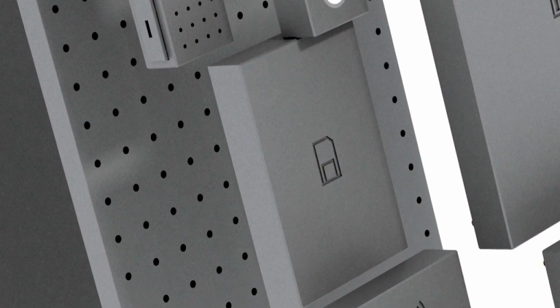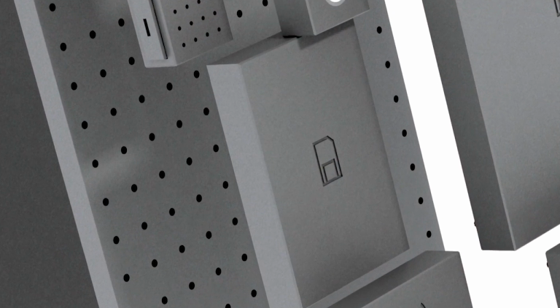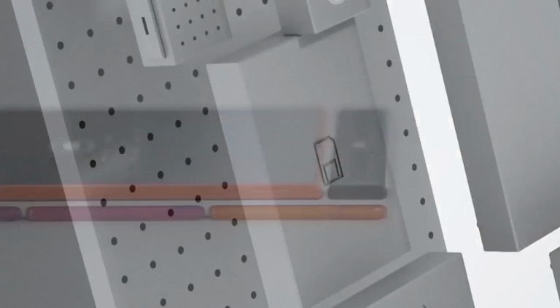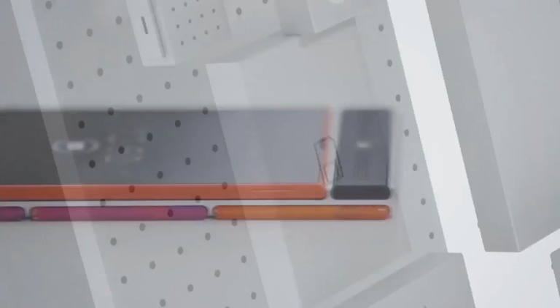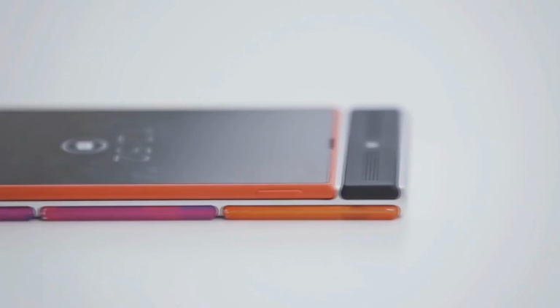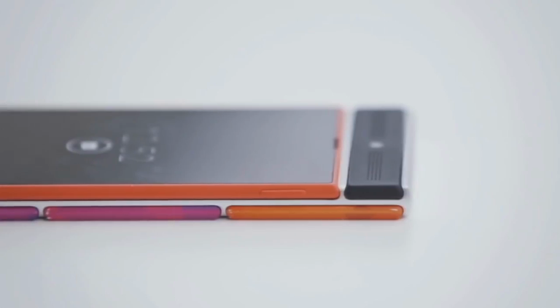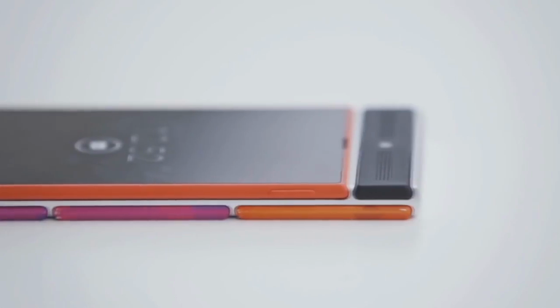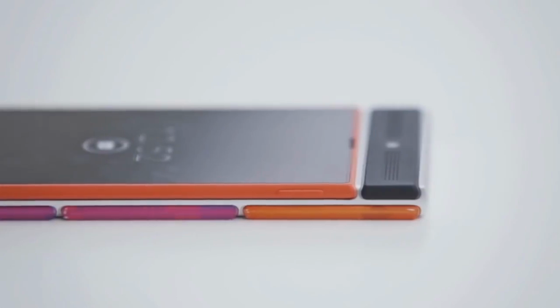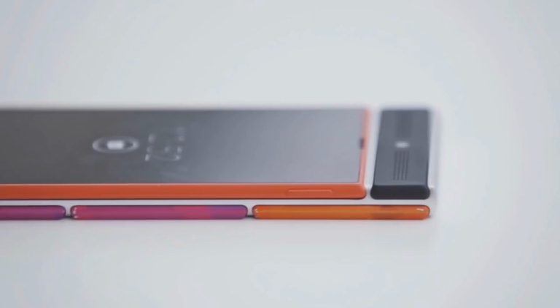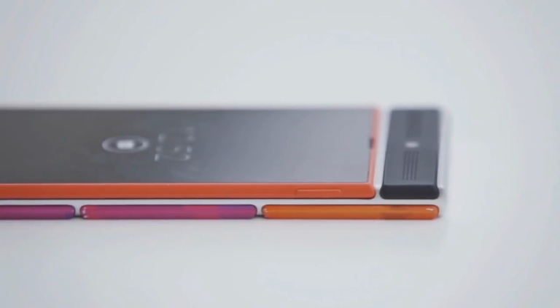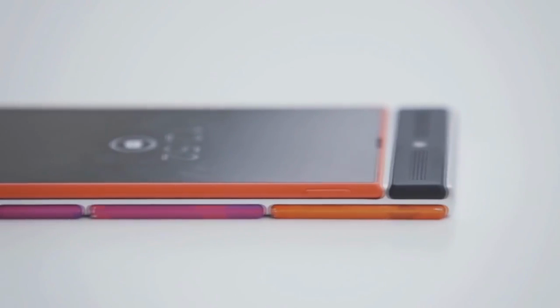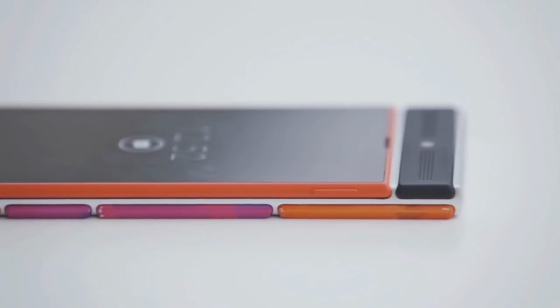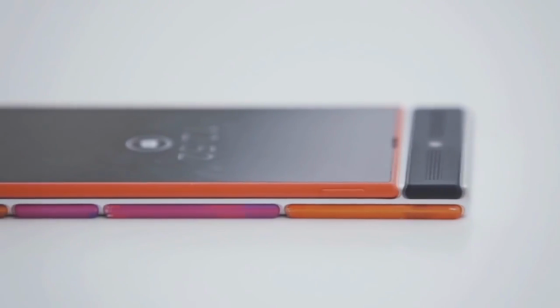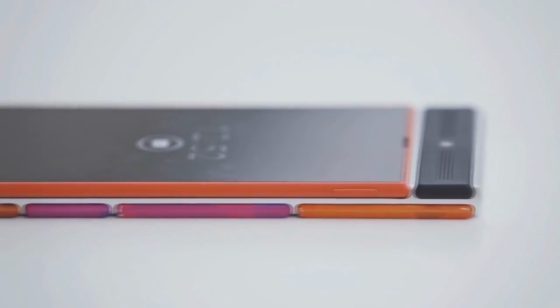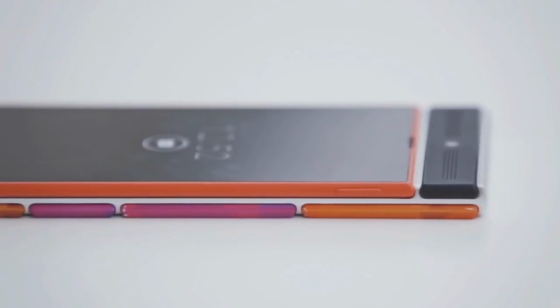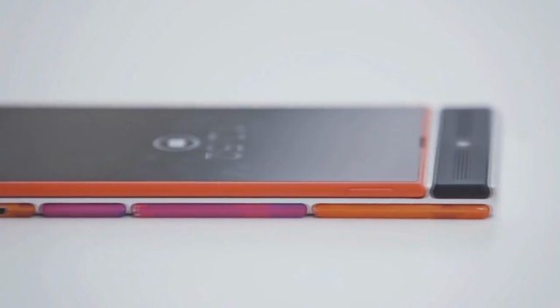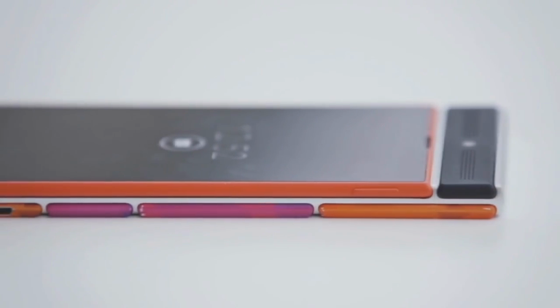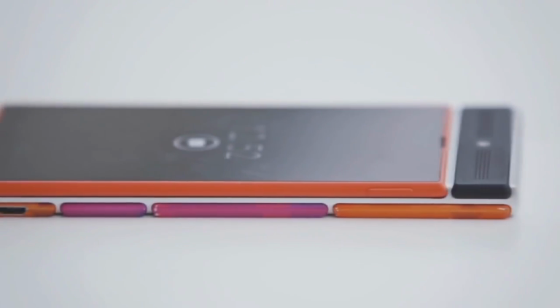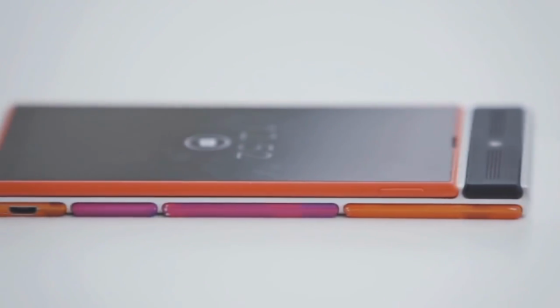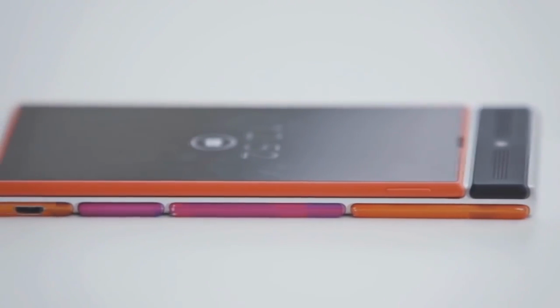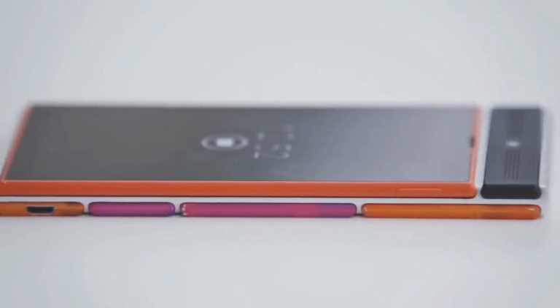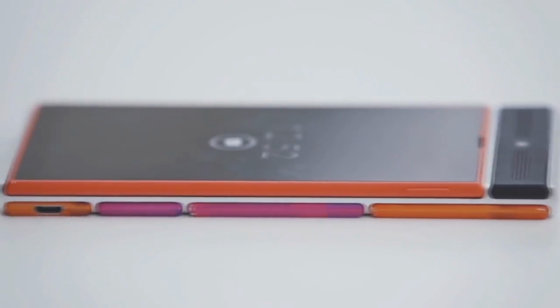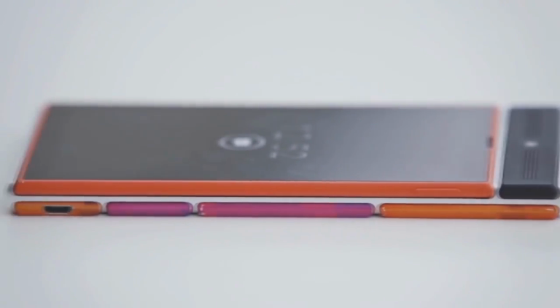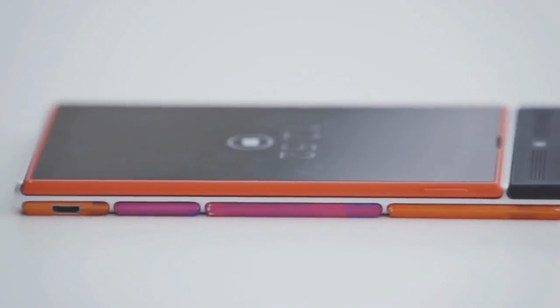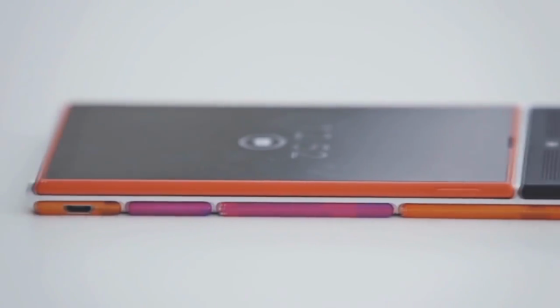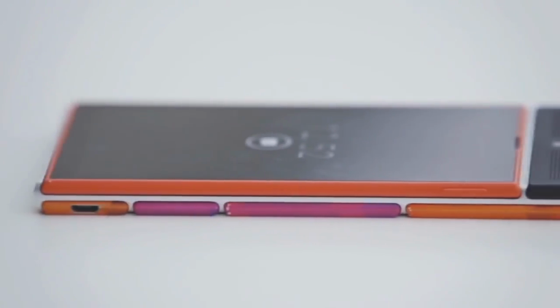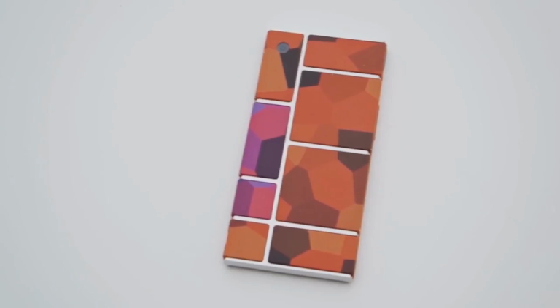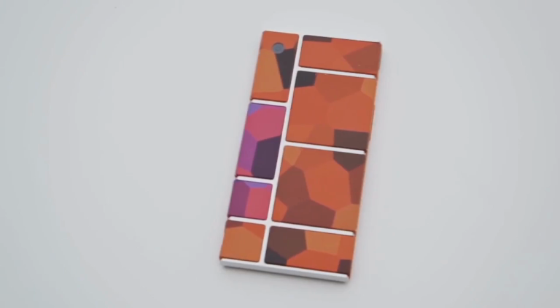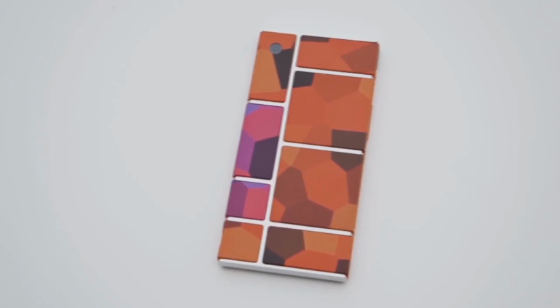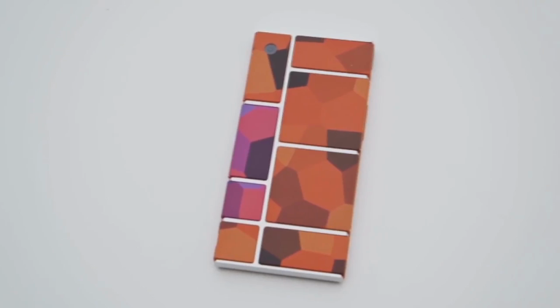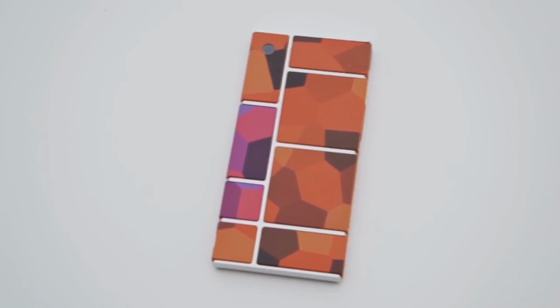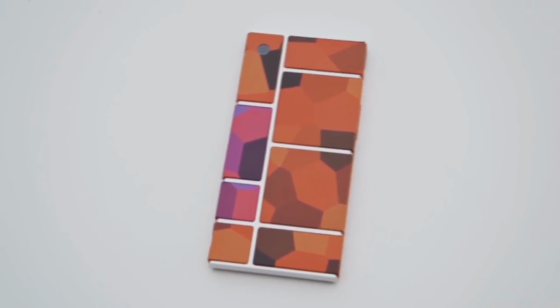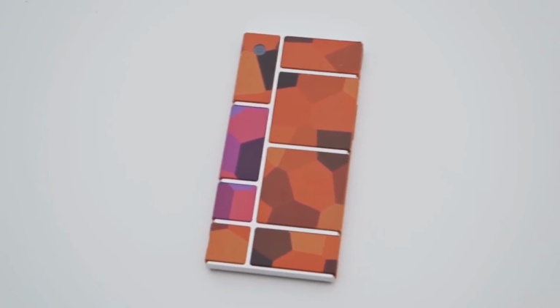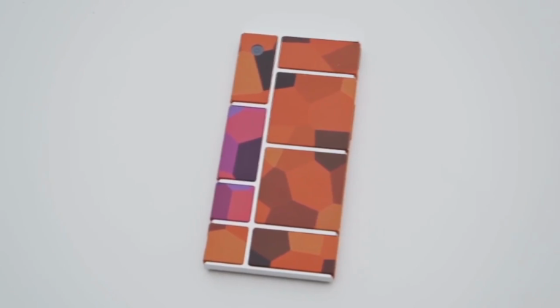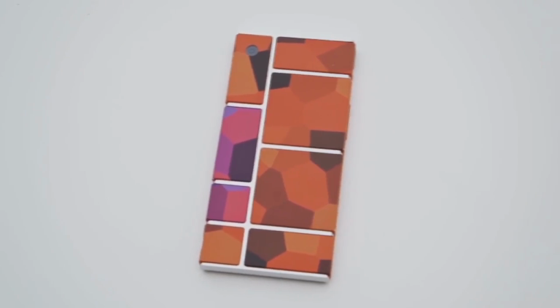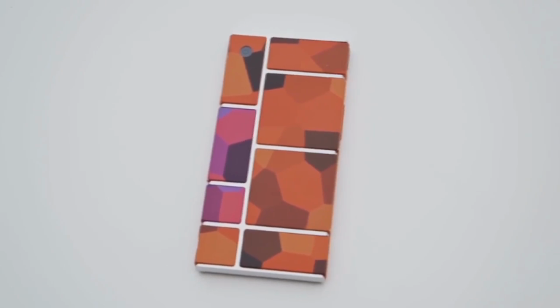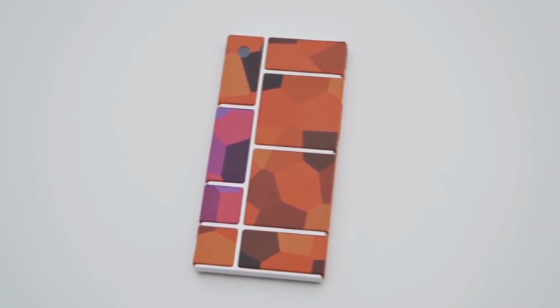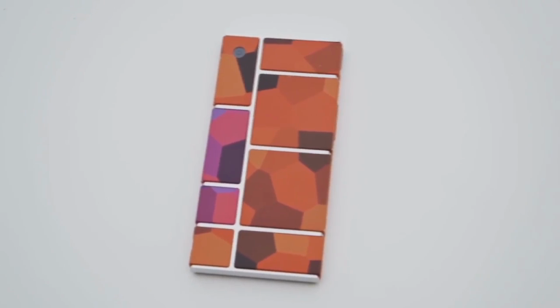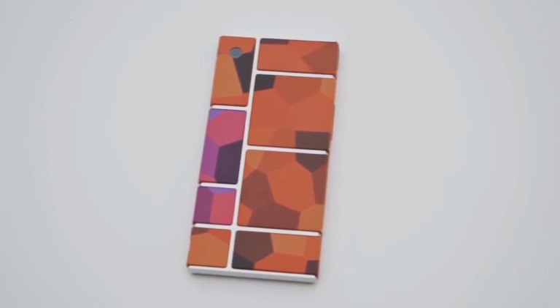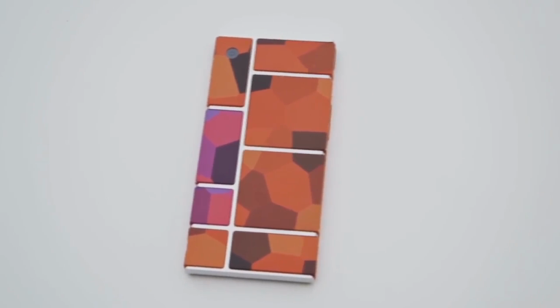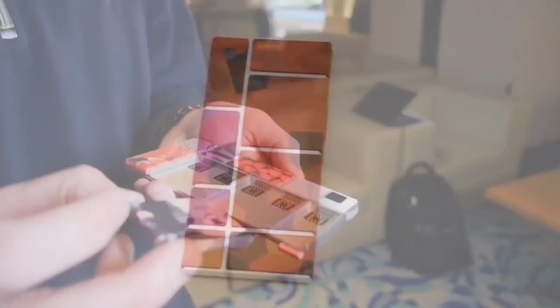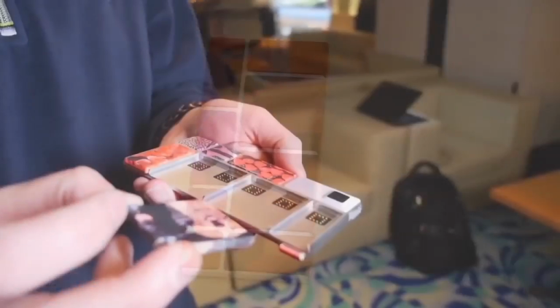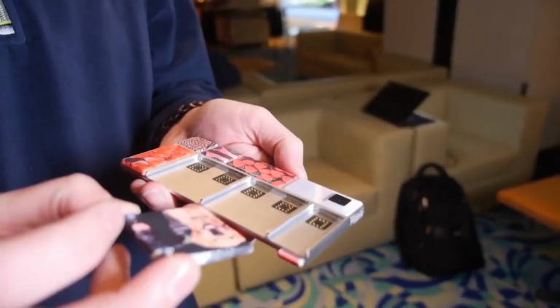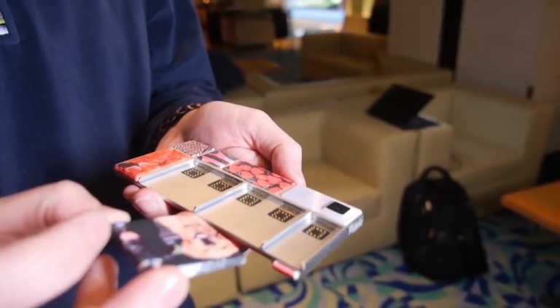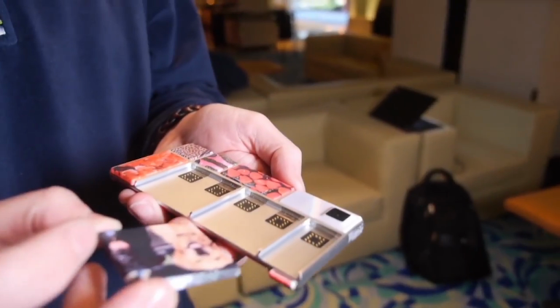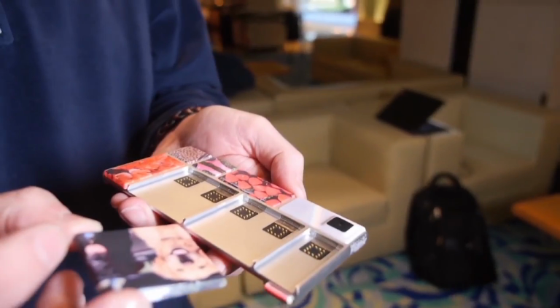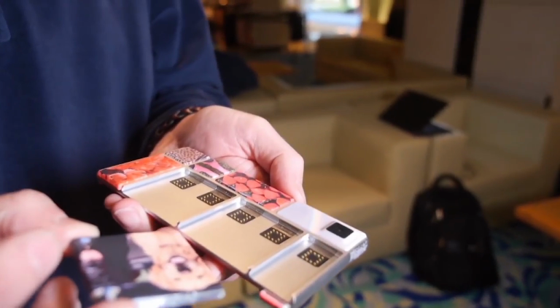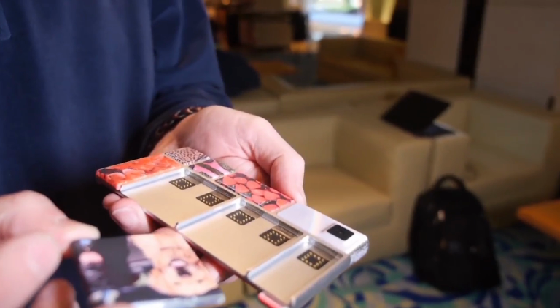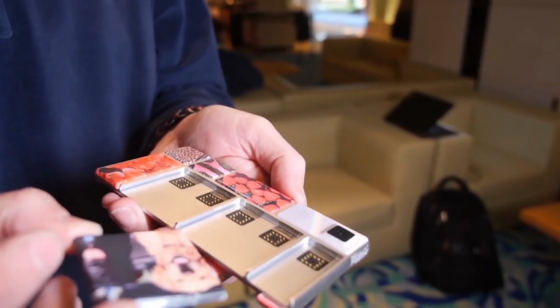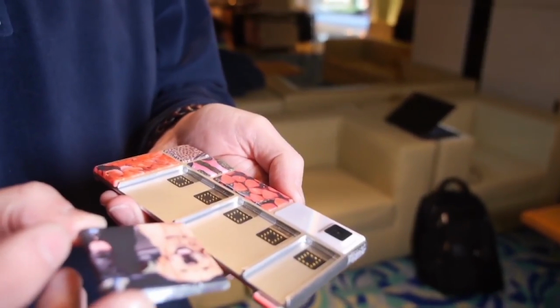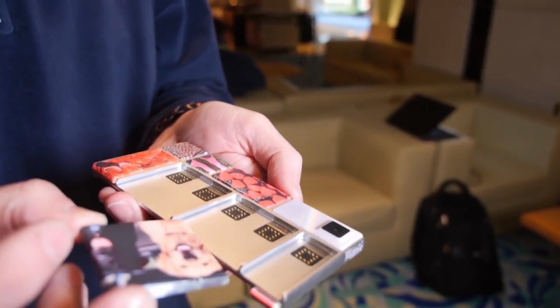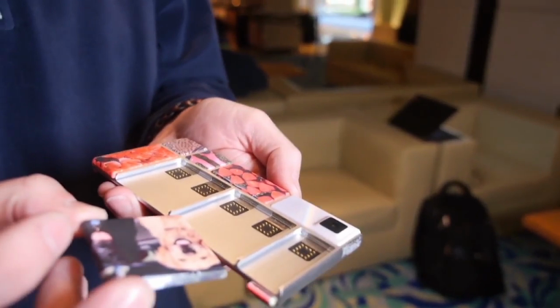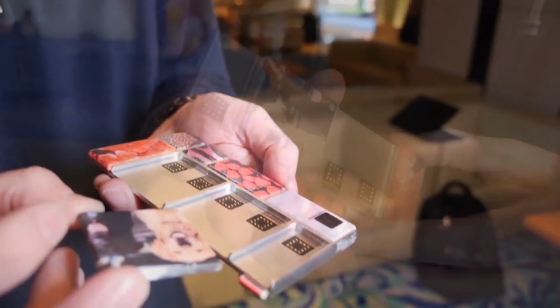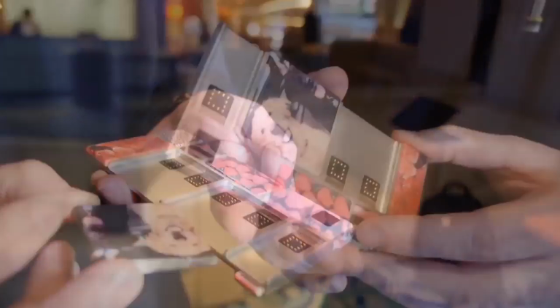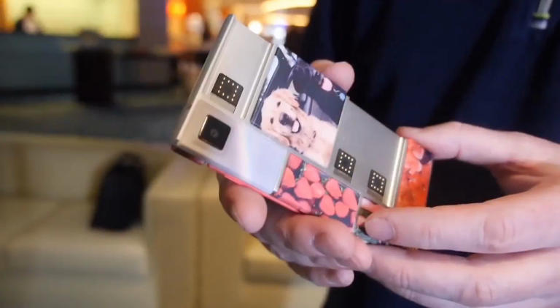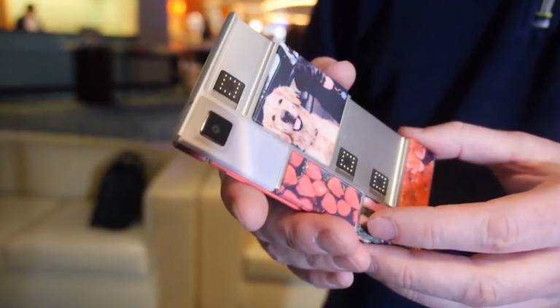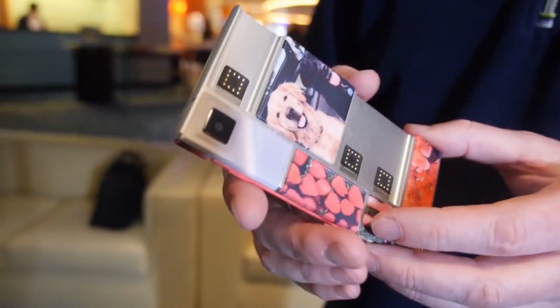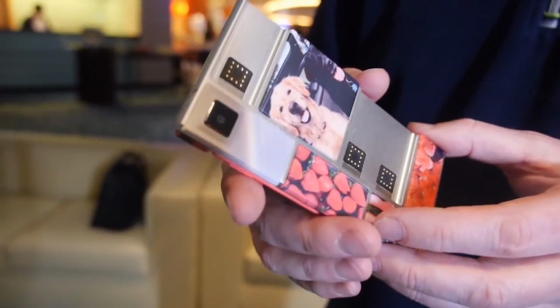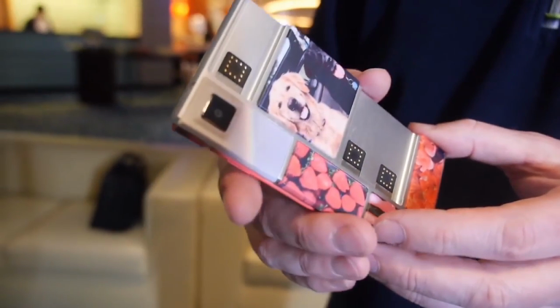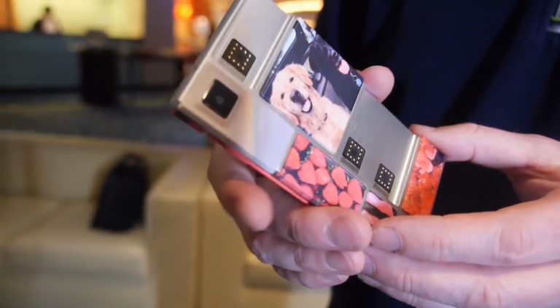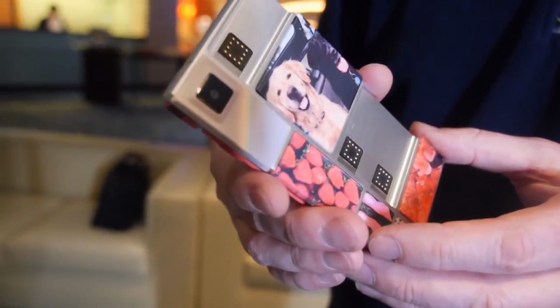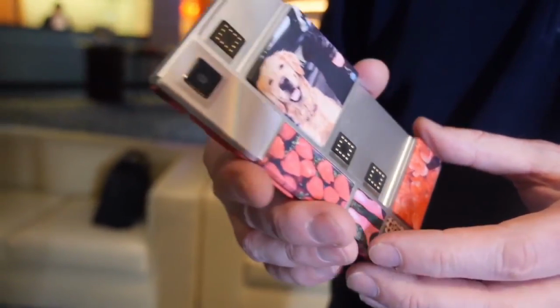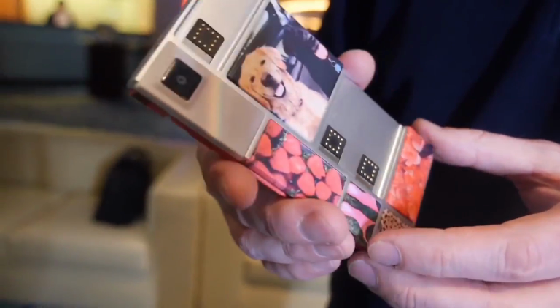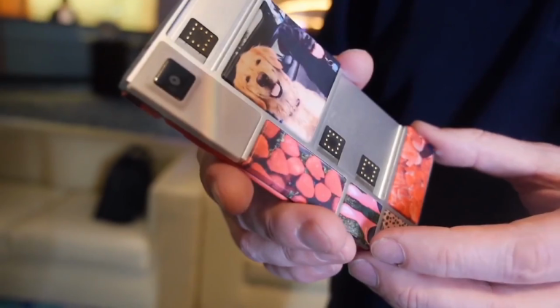The project is still deep in development, but the testing phase is scheduled this year in the US.